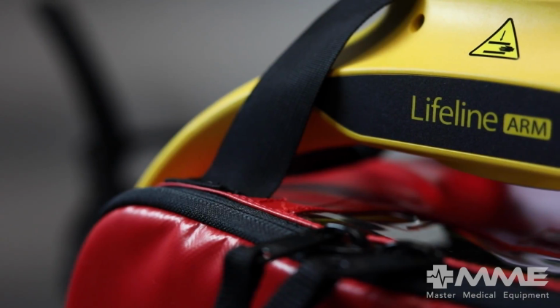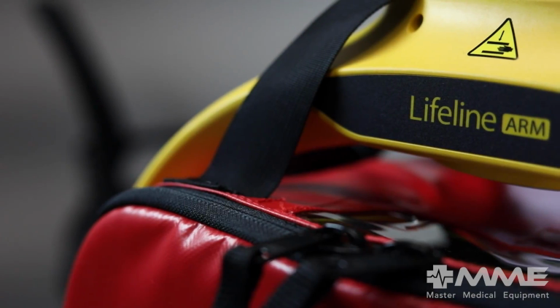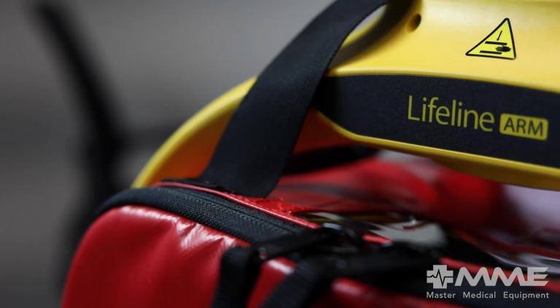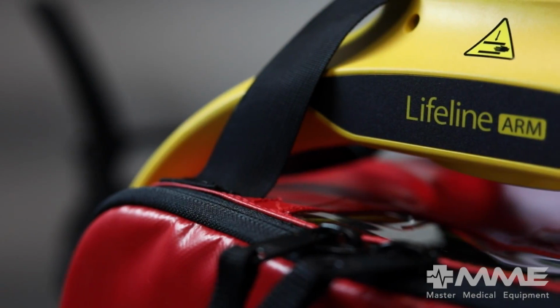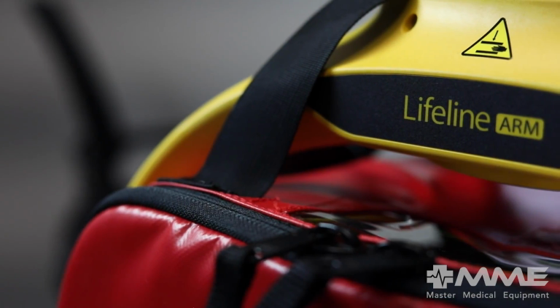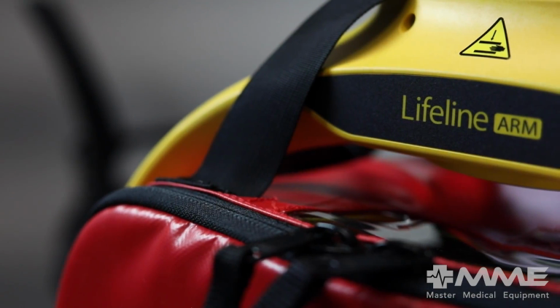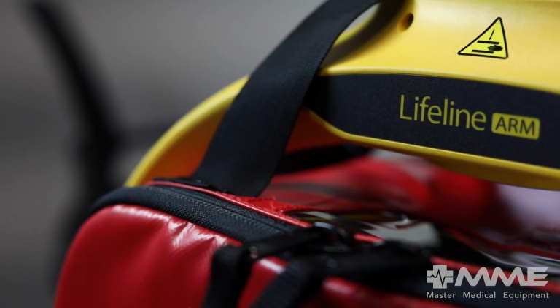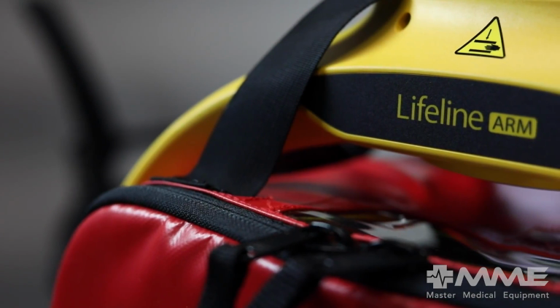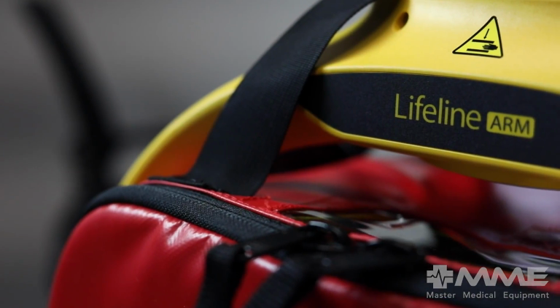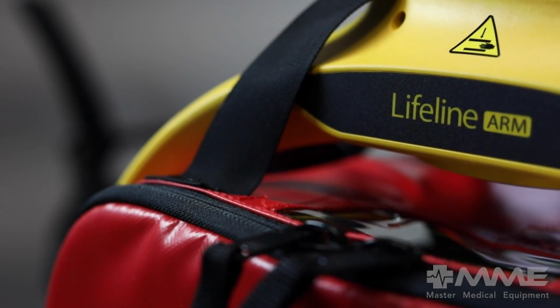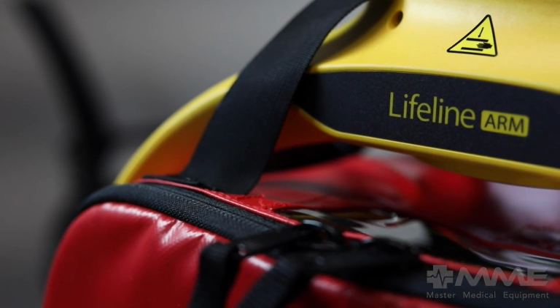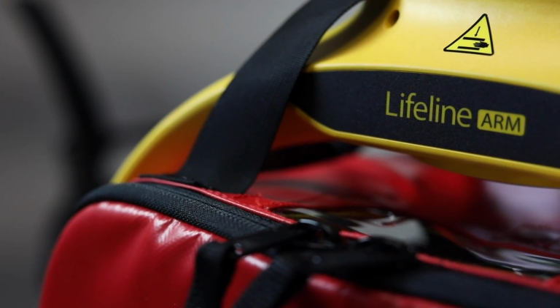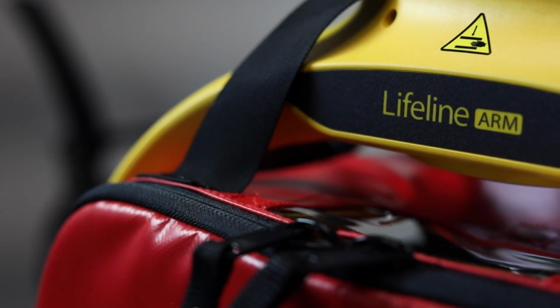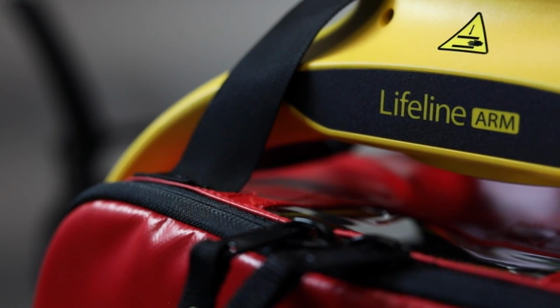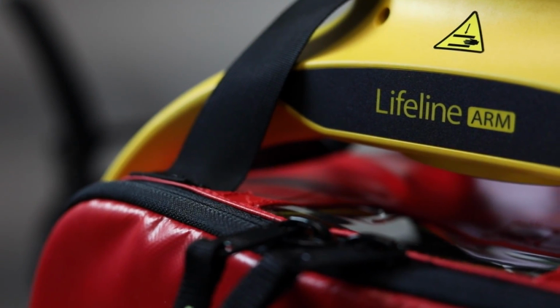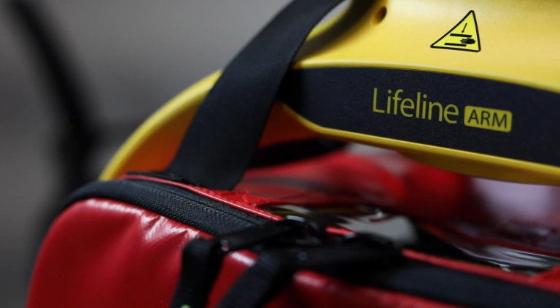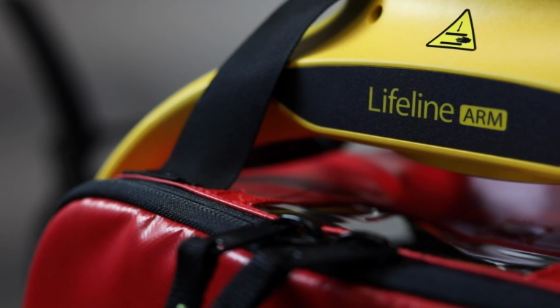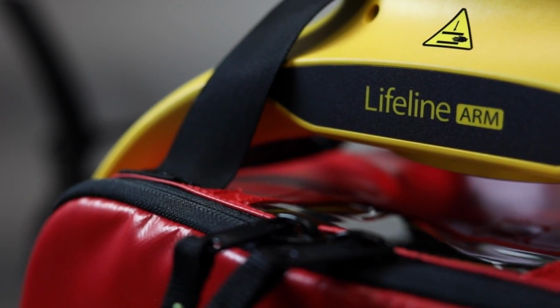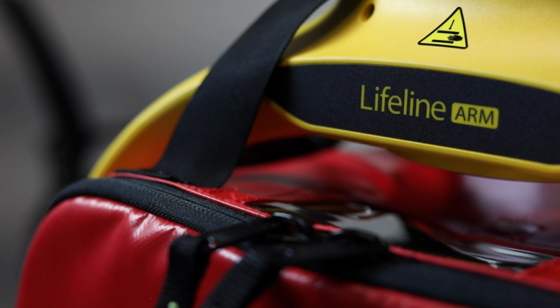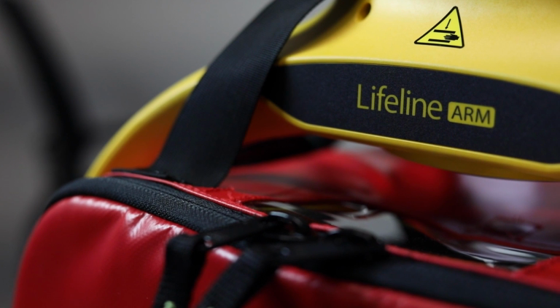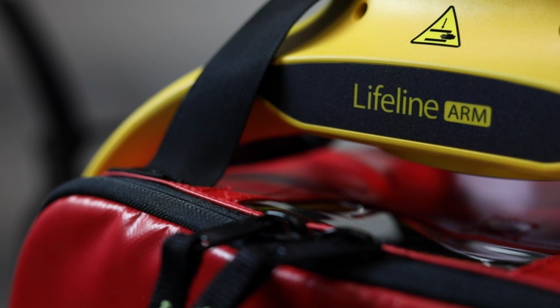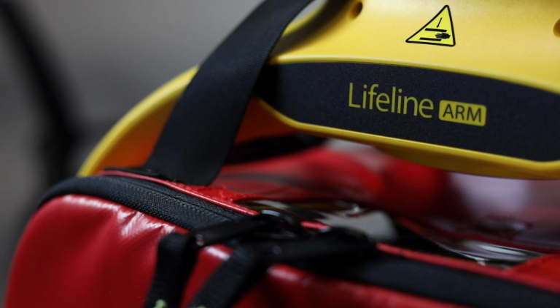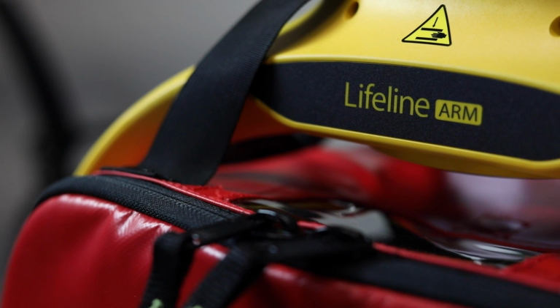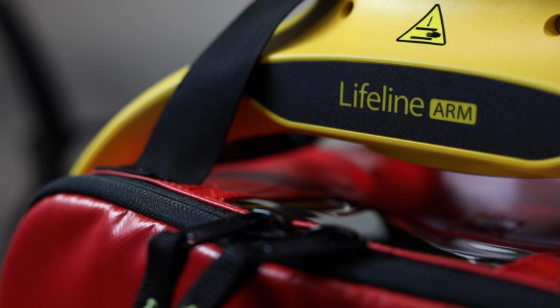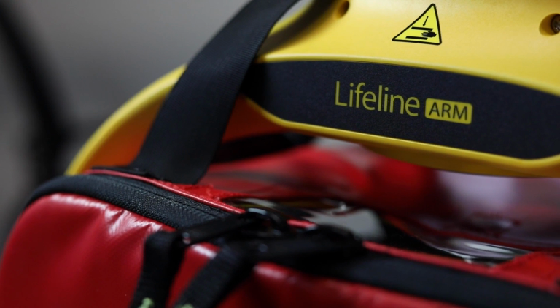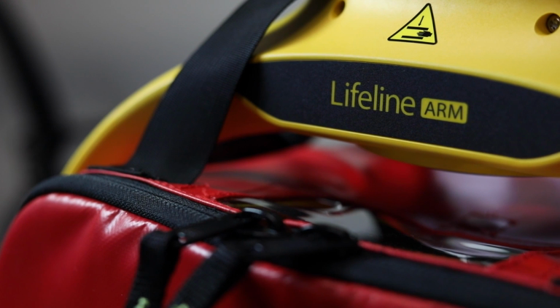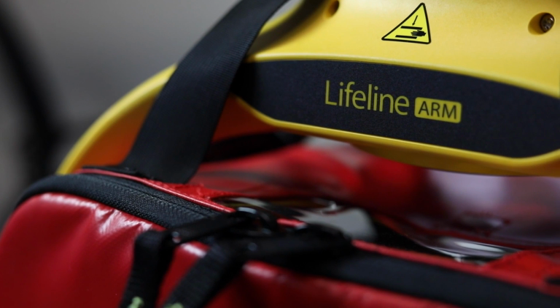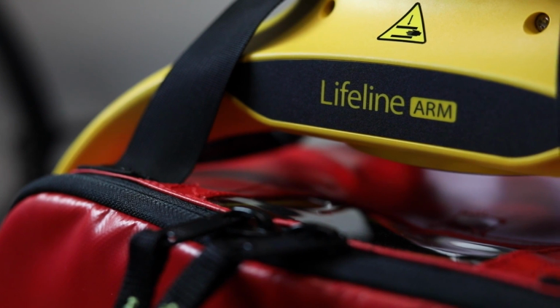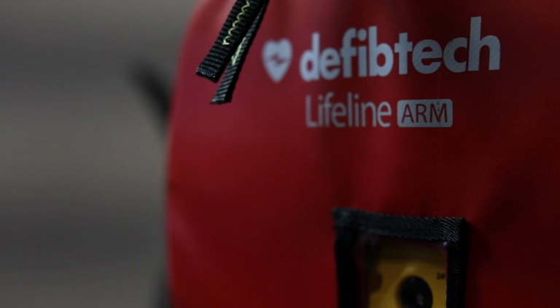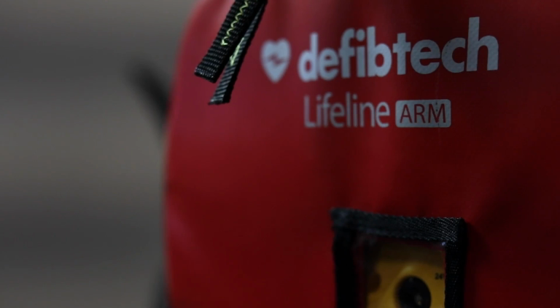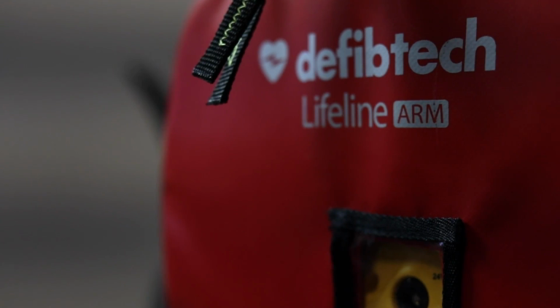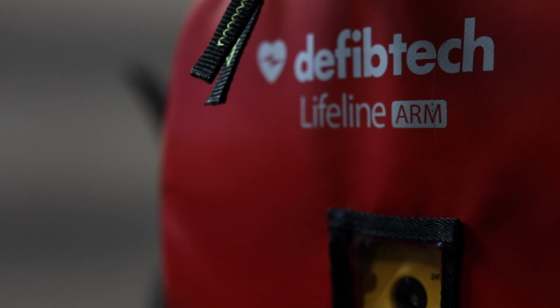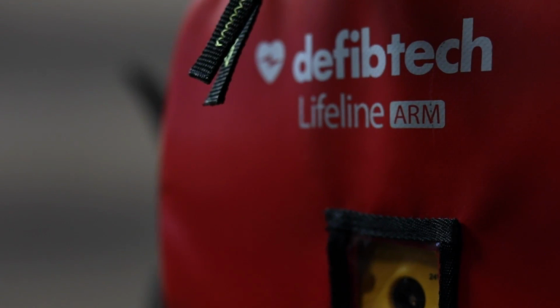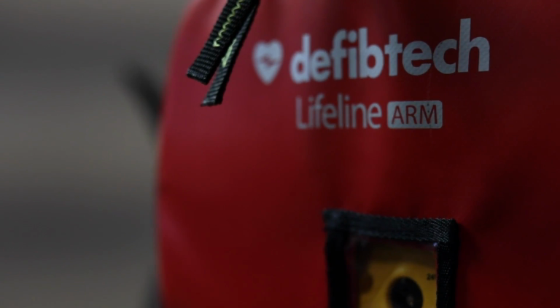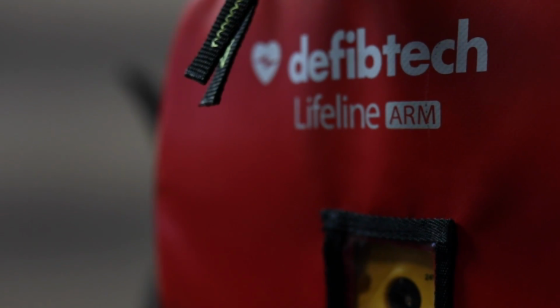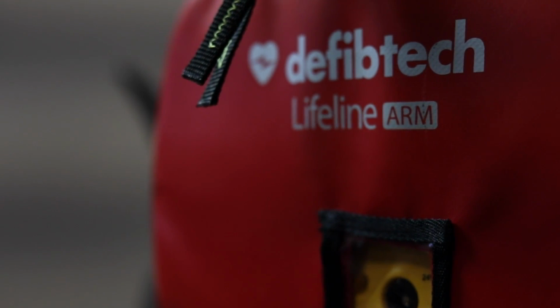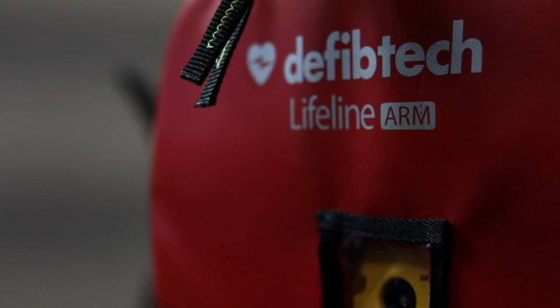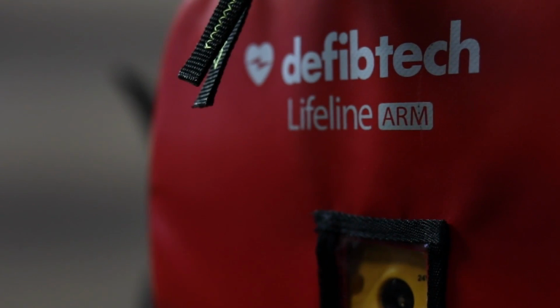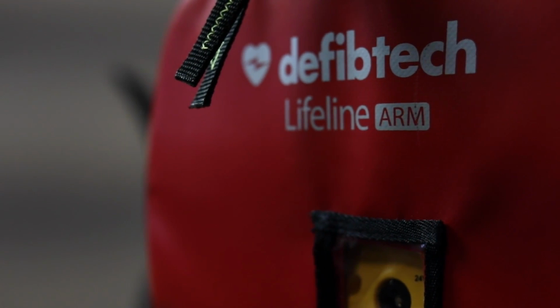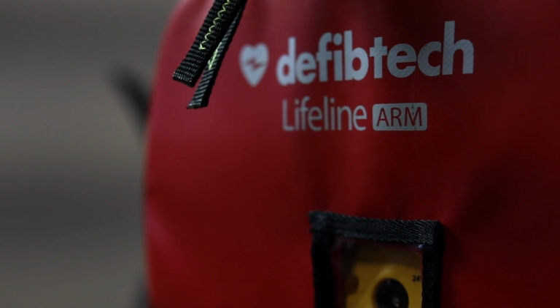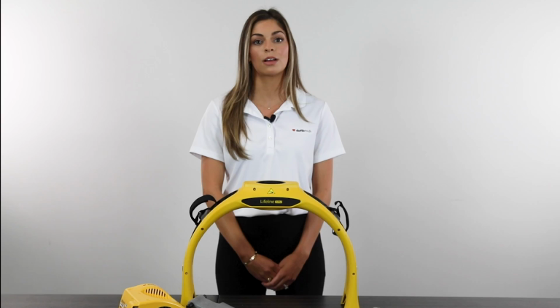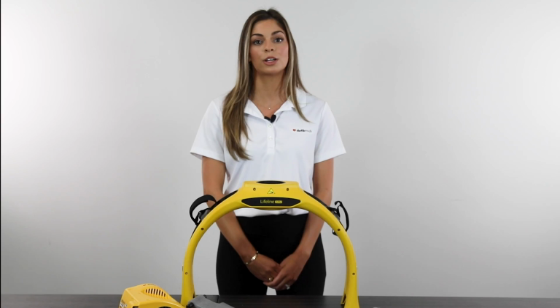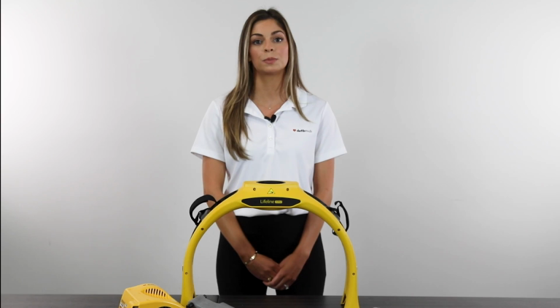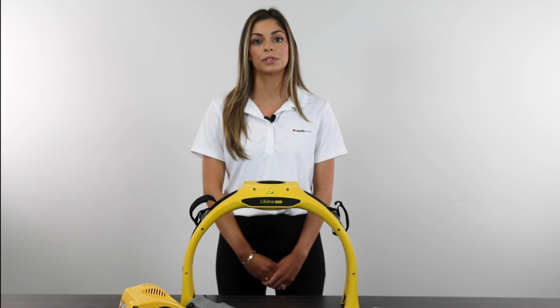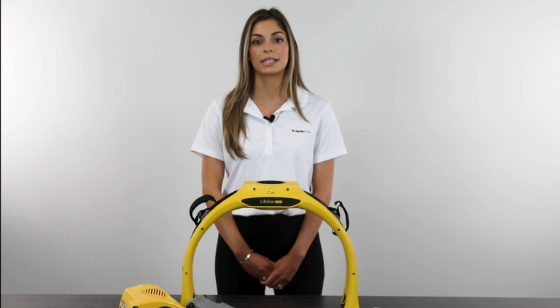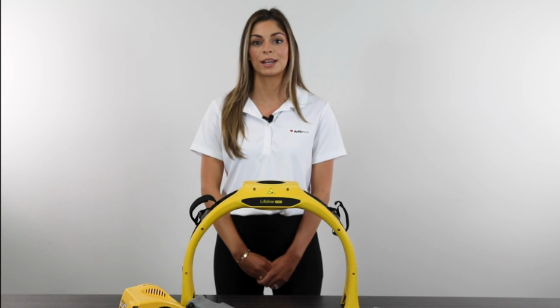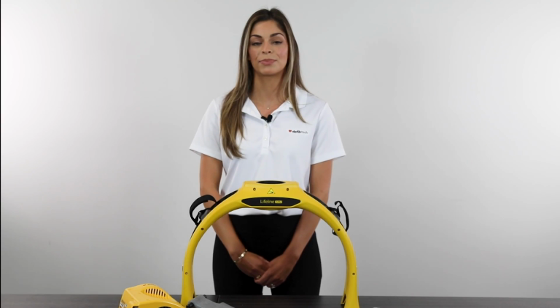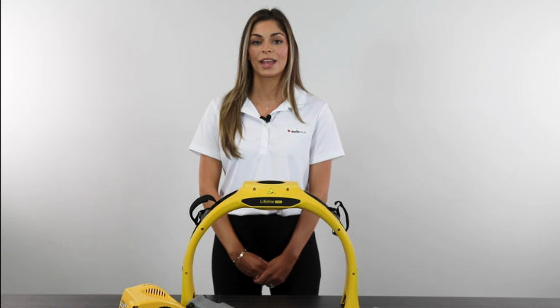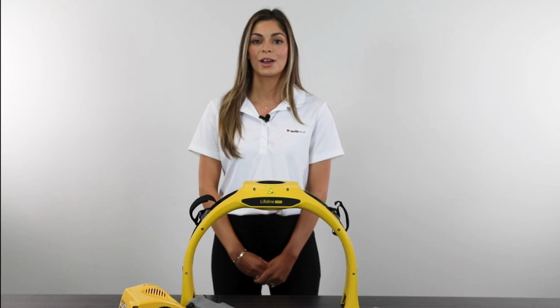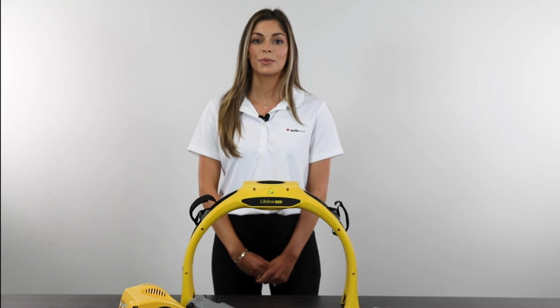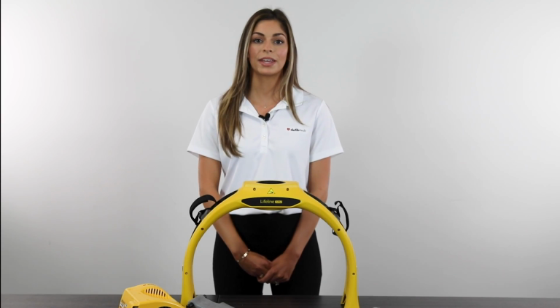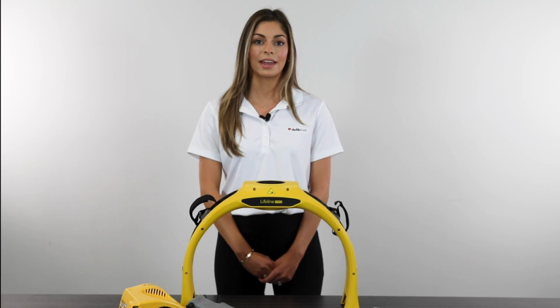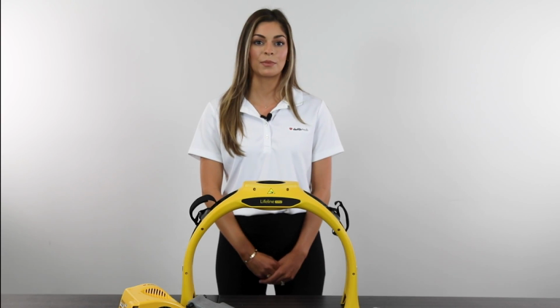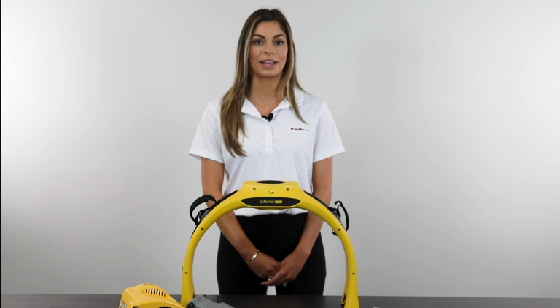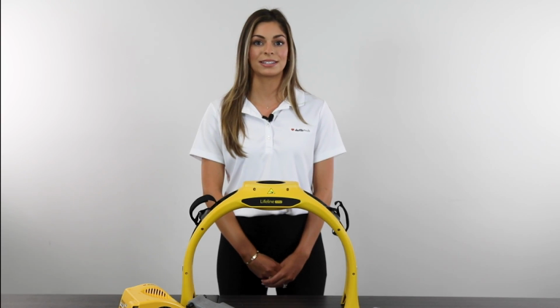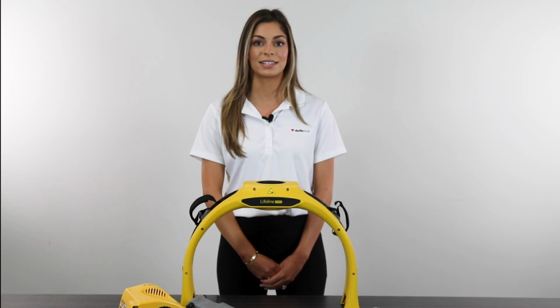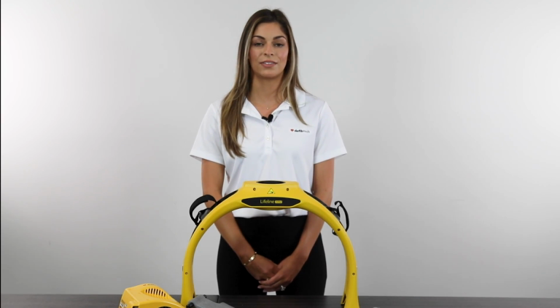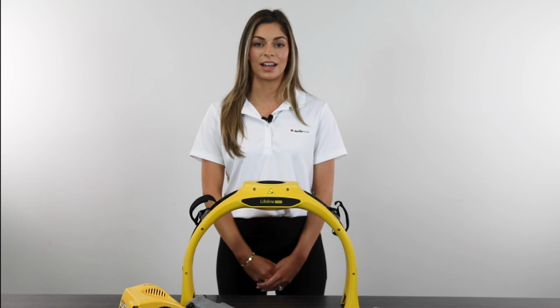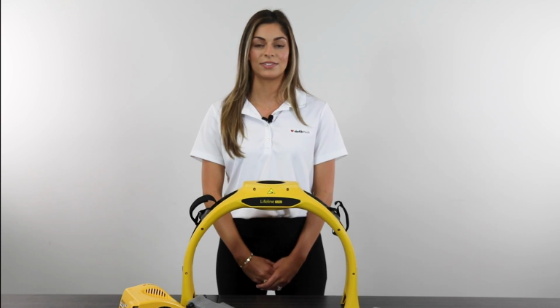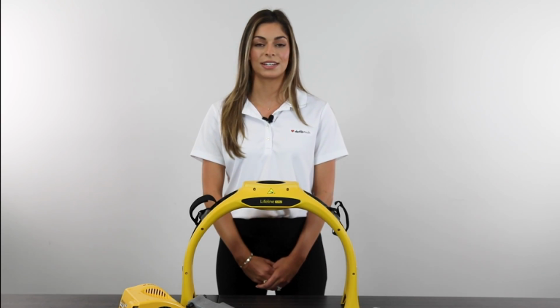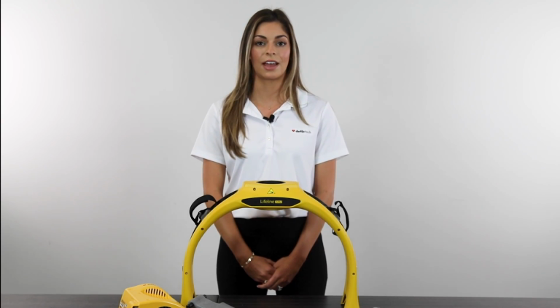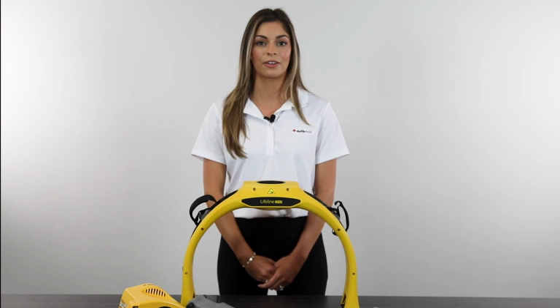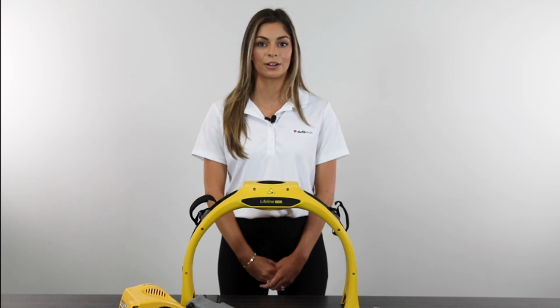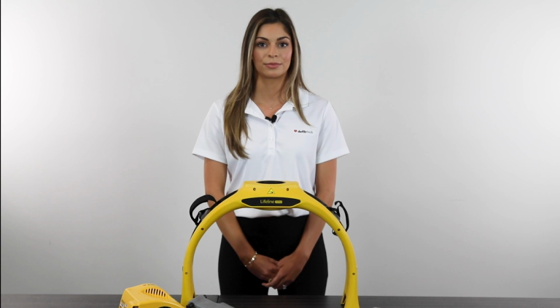Have questions about the DeFibTech Arm? Reach out to Master Medical Equipment today to speak with their friendly and knowledgeable team. We can't wait to save lives together.